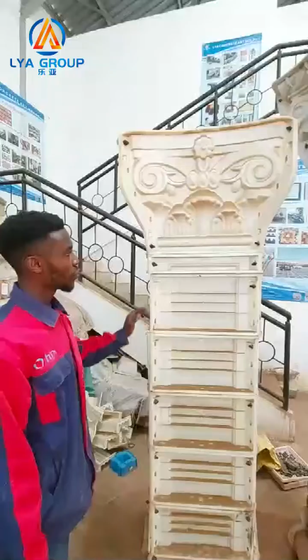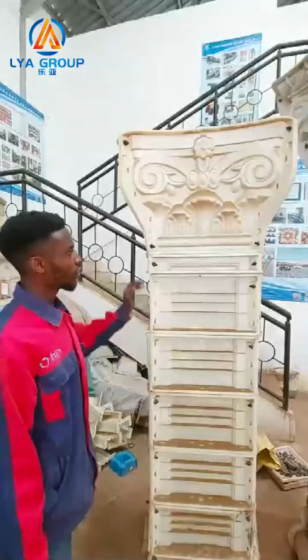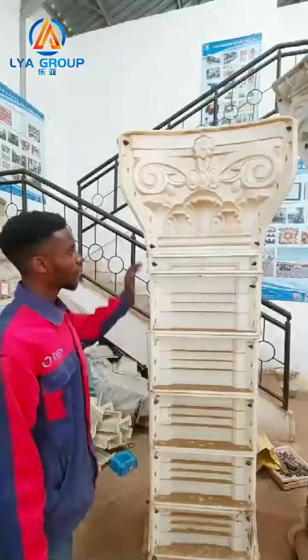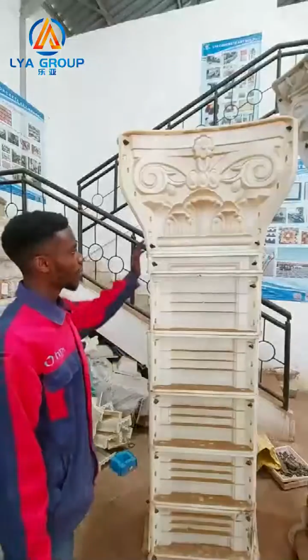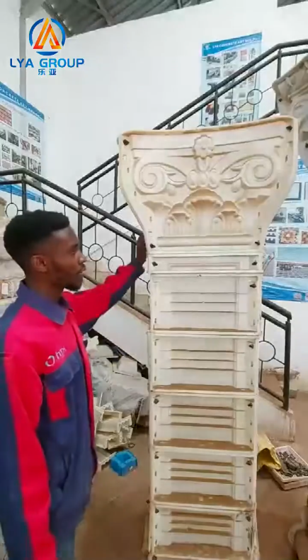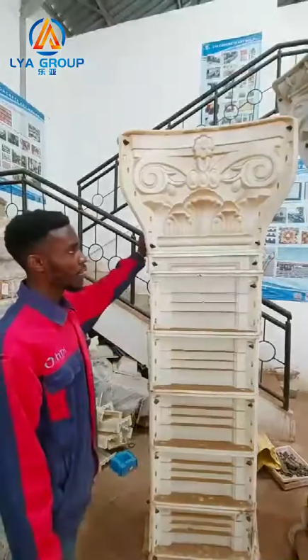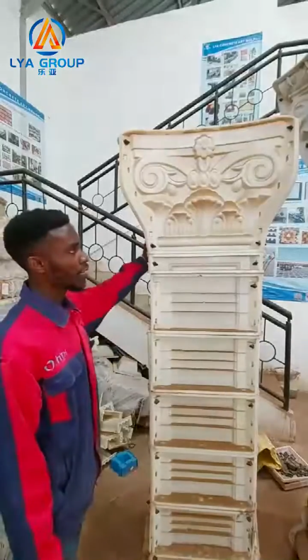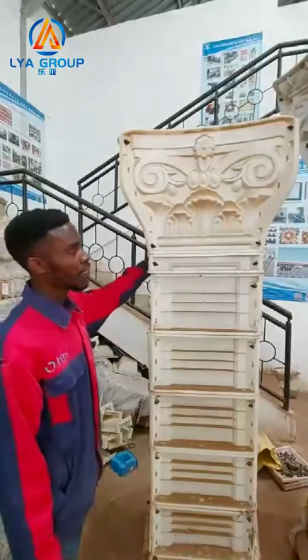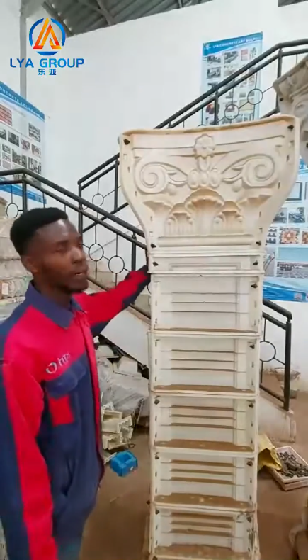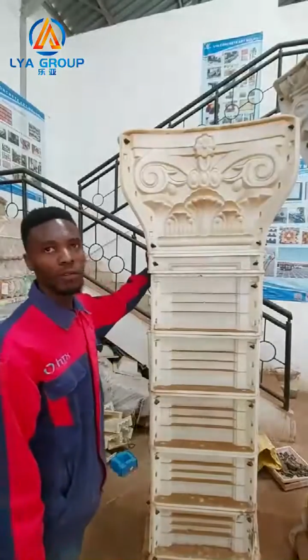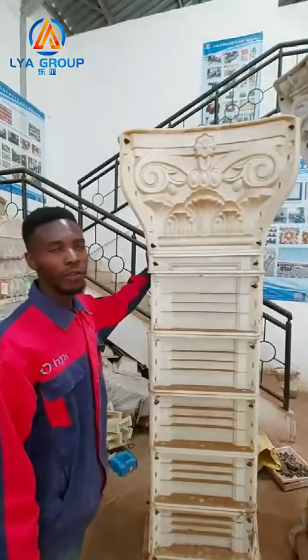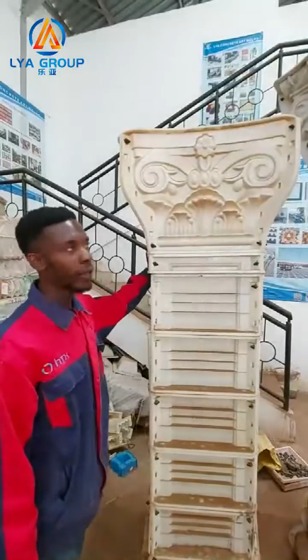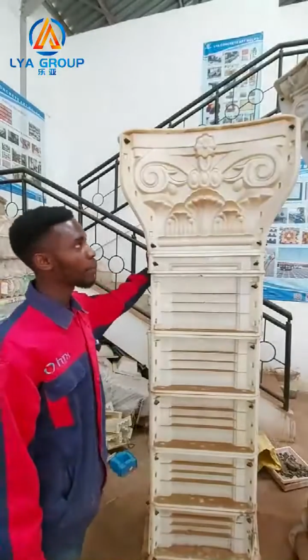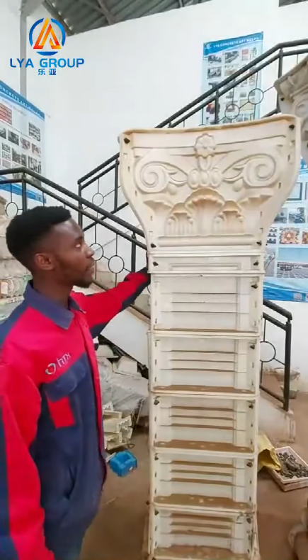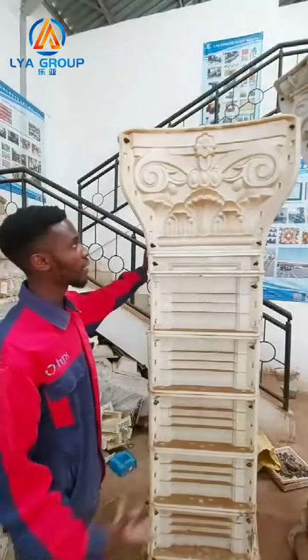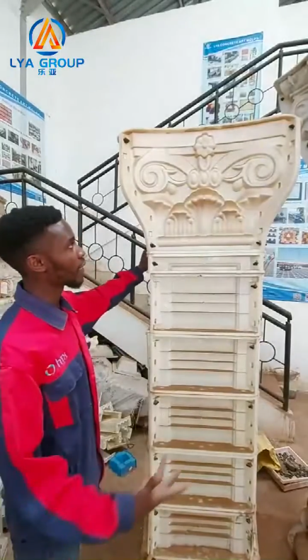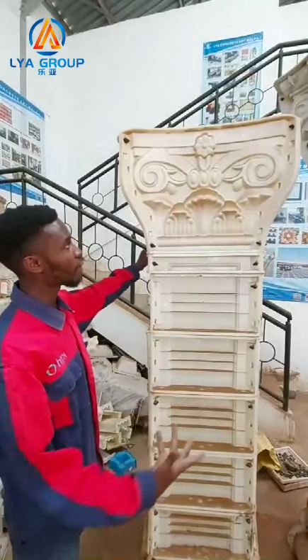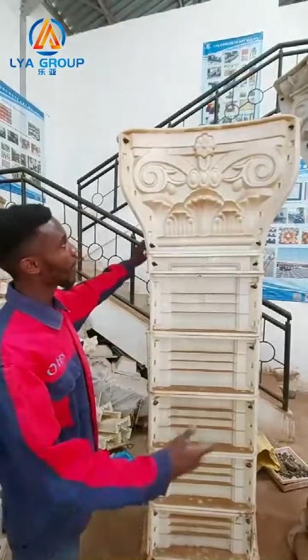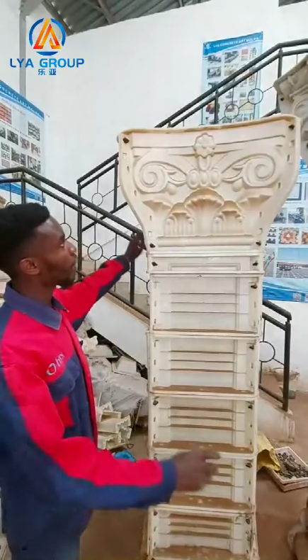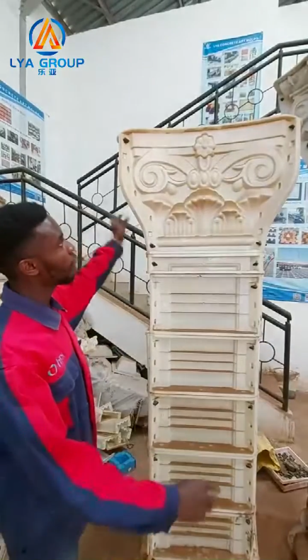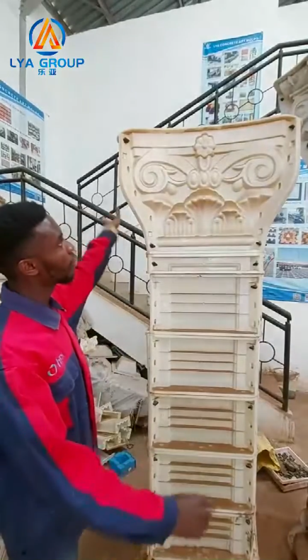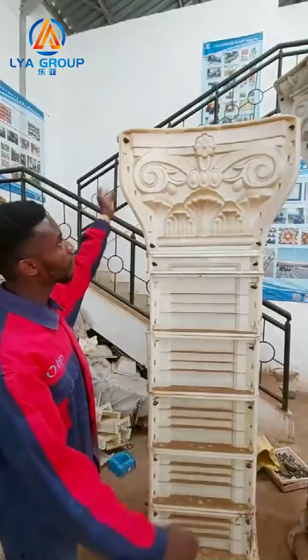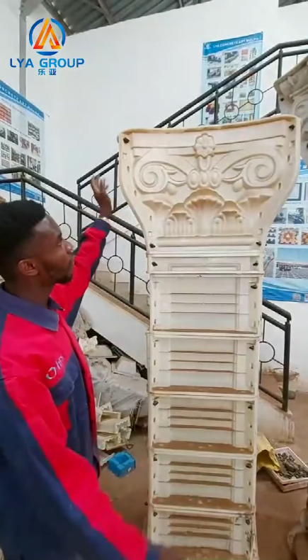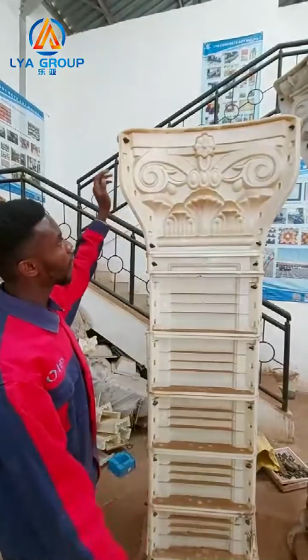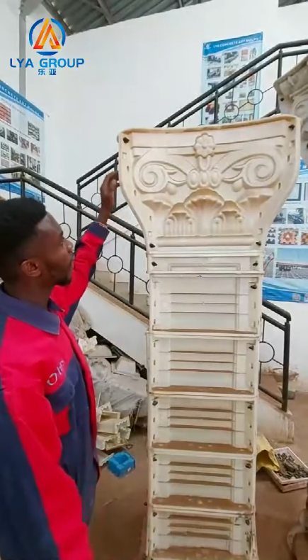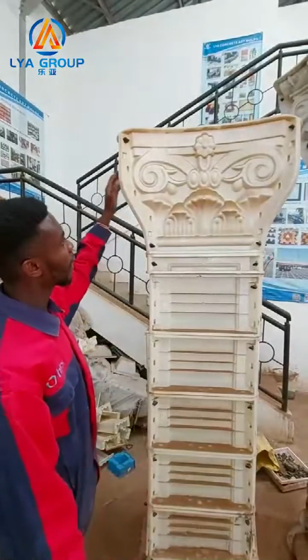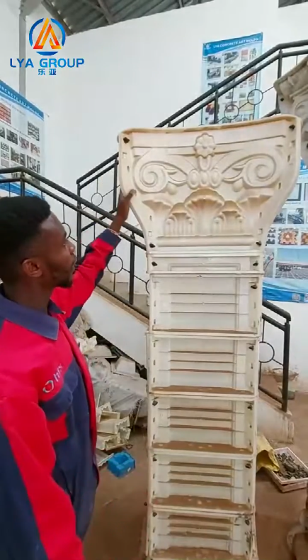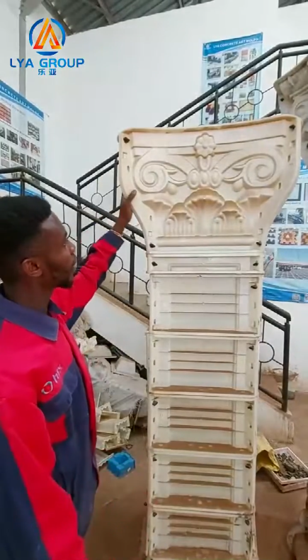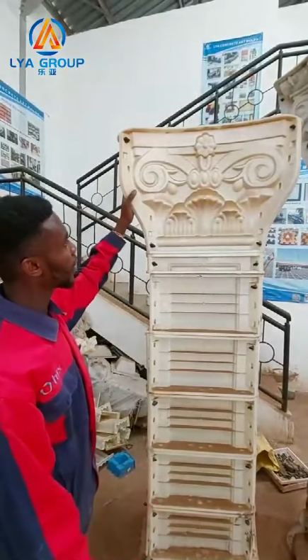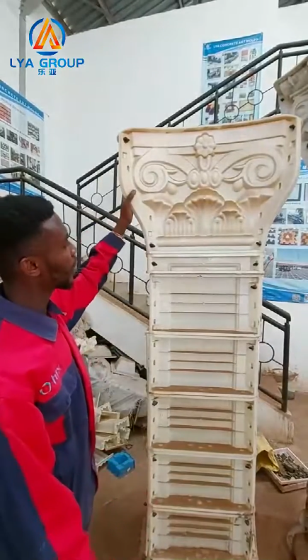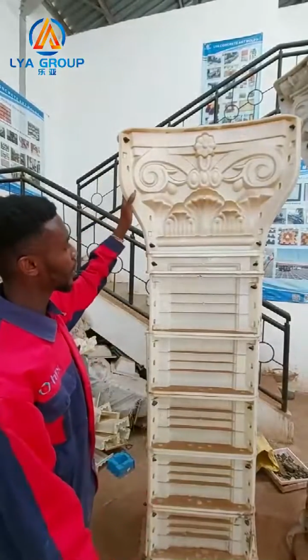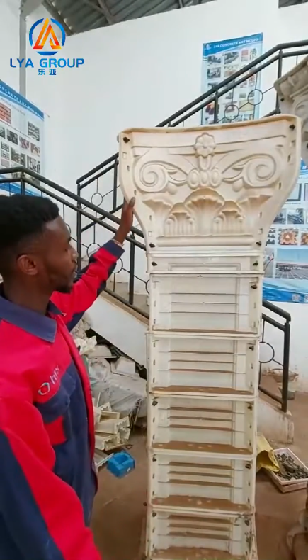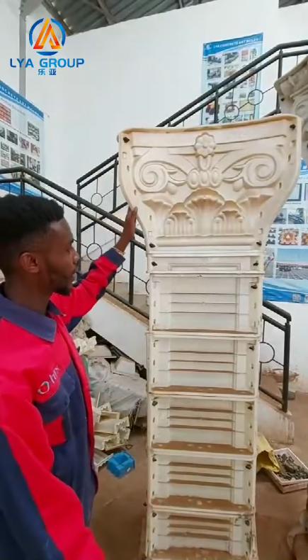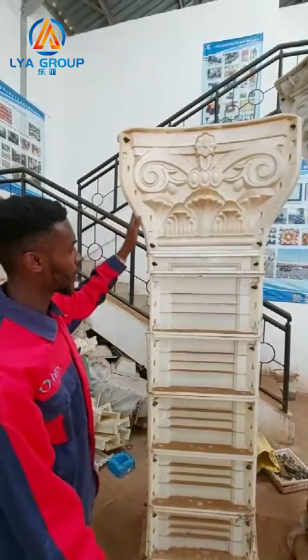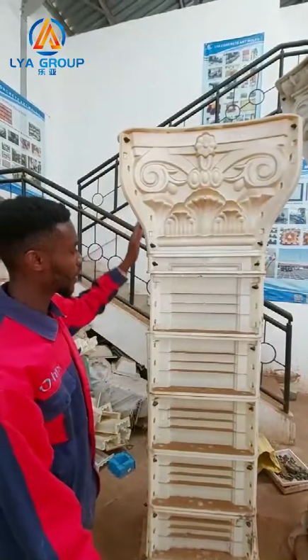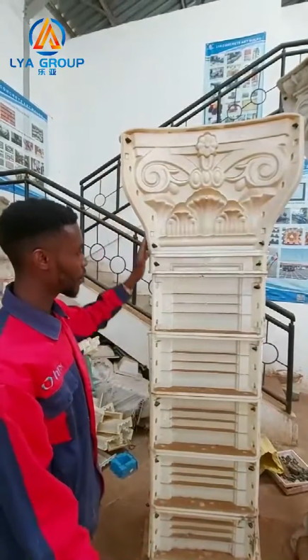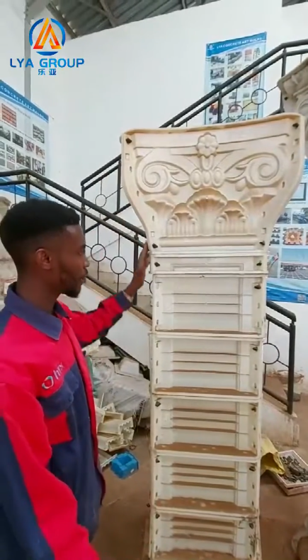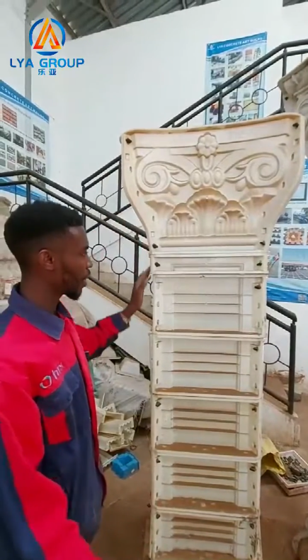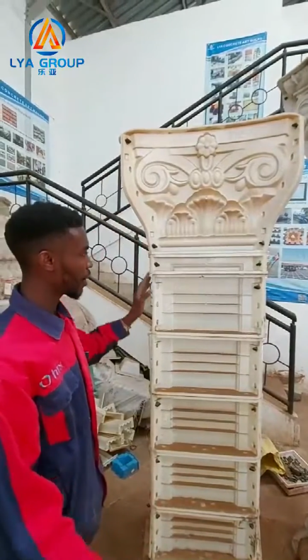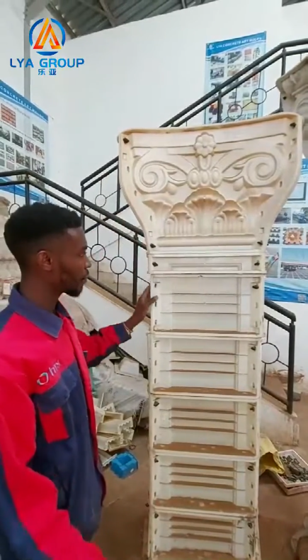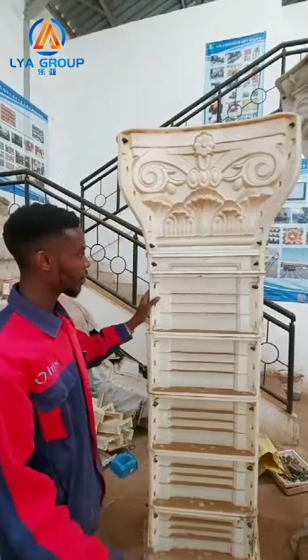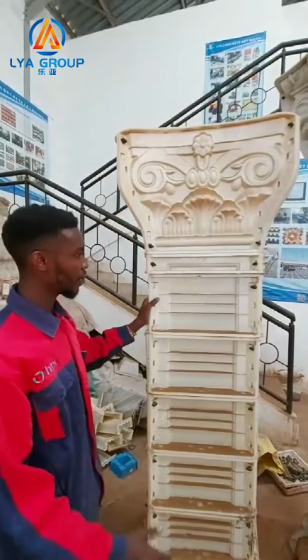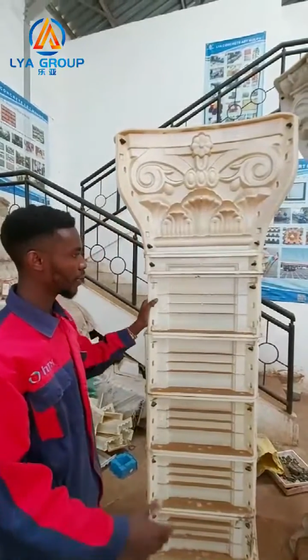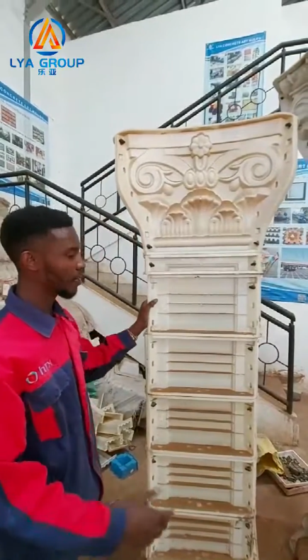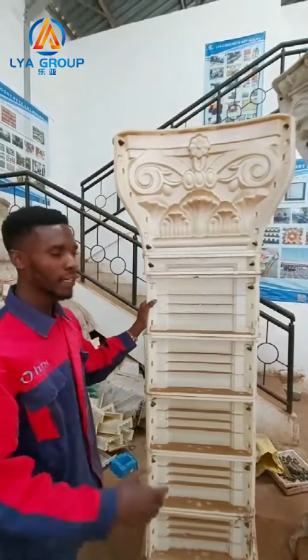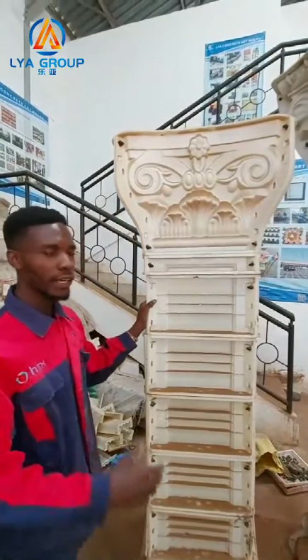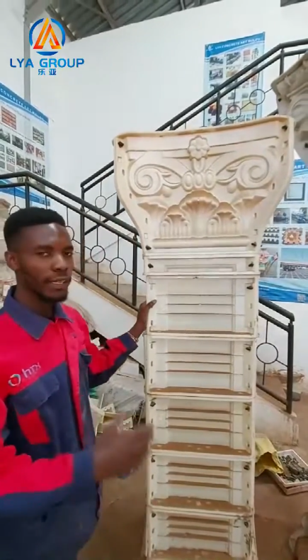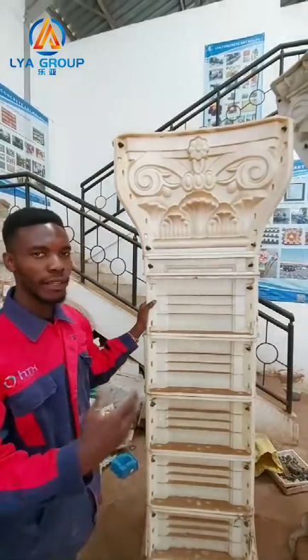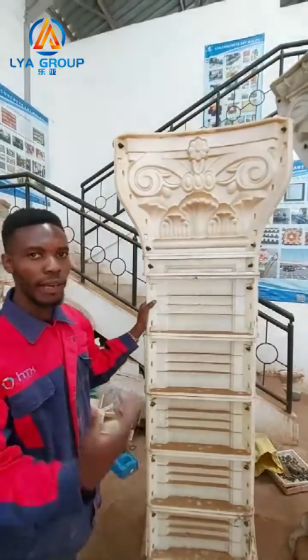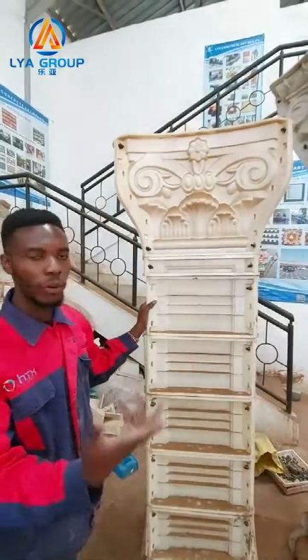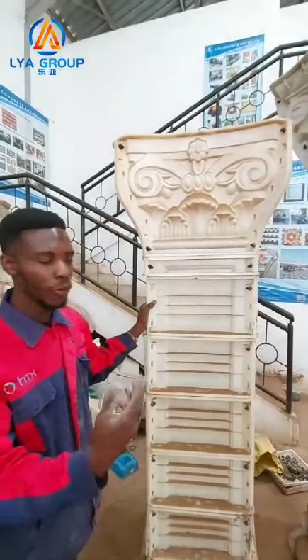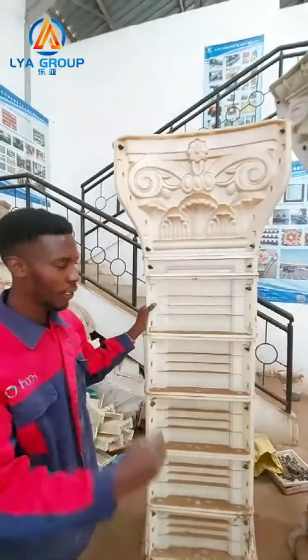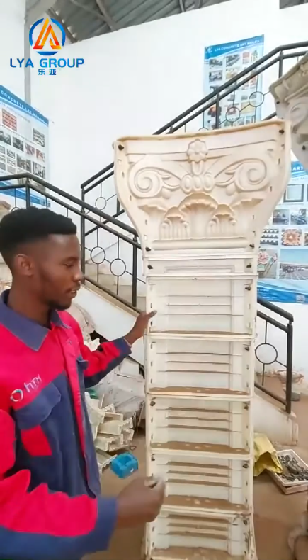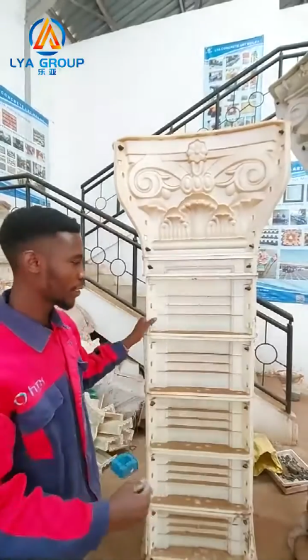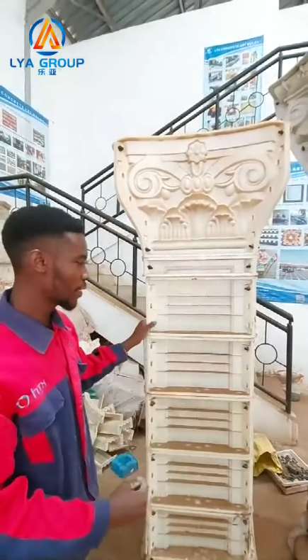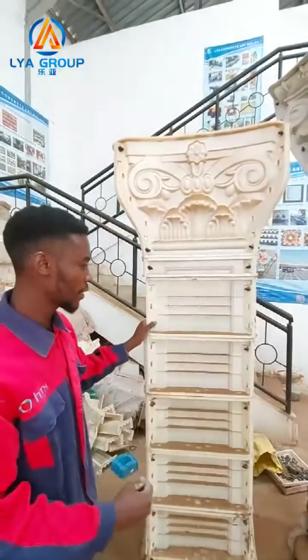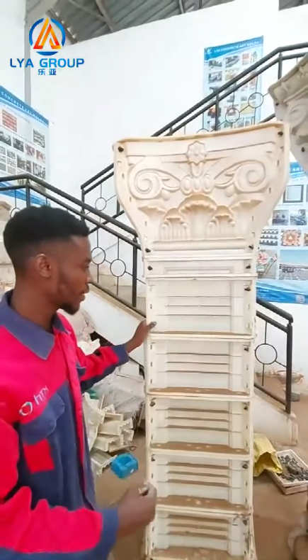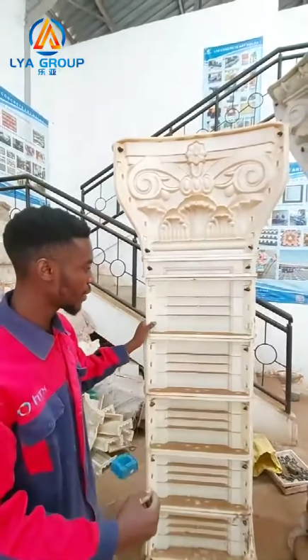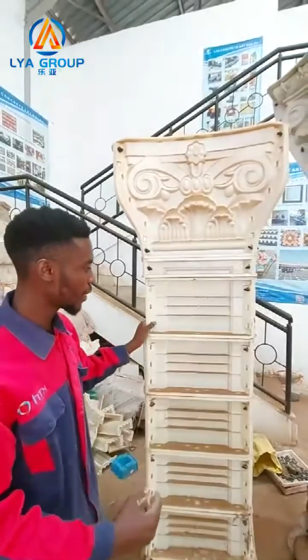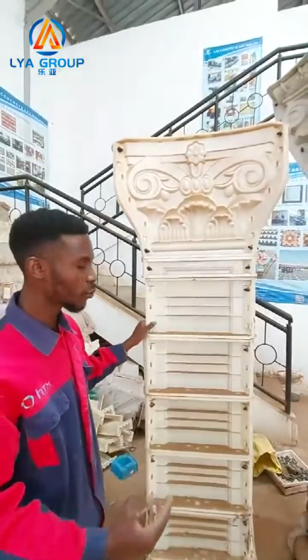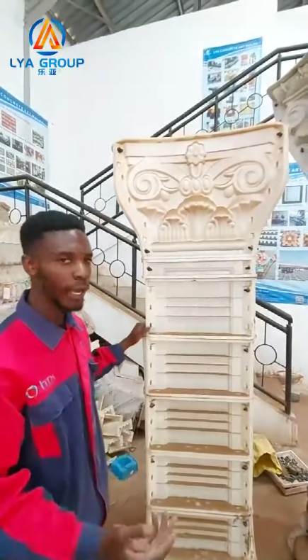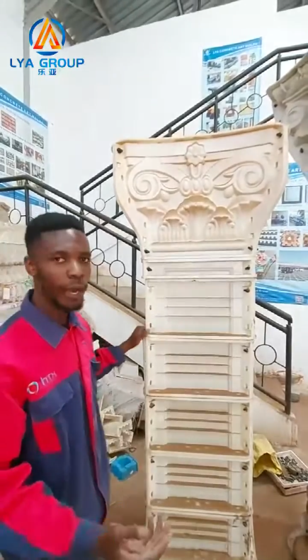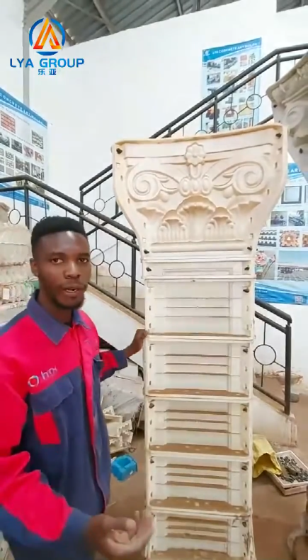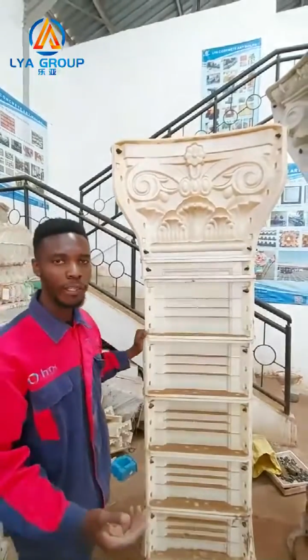These are some of the pillars that we have. As I said, we have the round ones and the square ones.